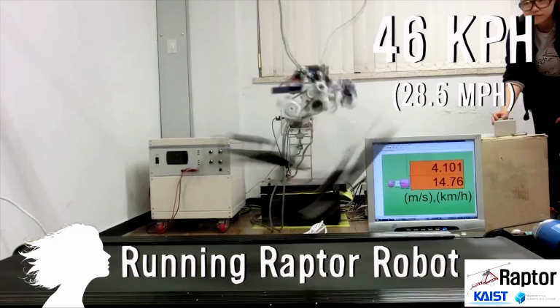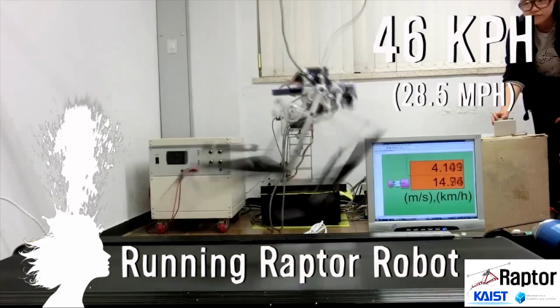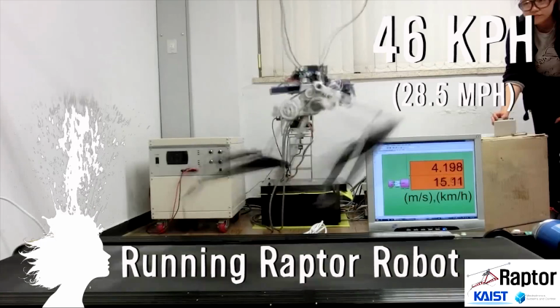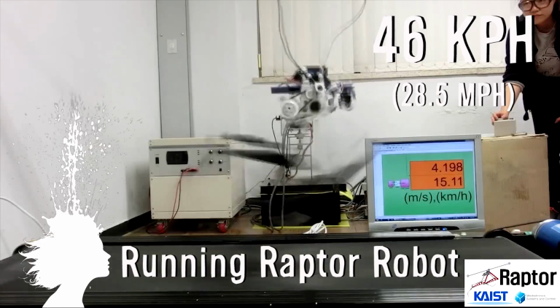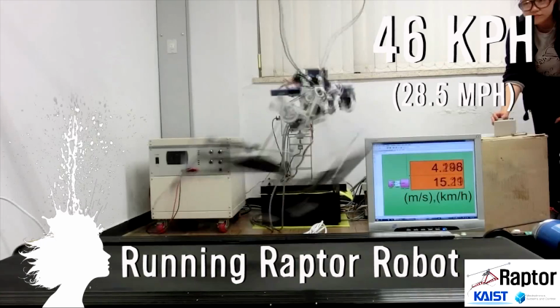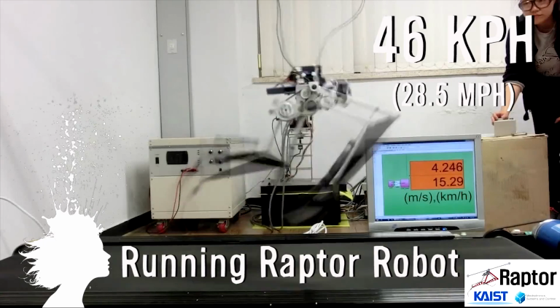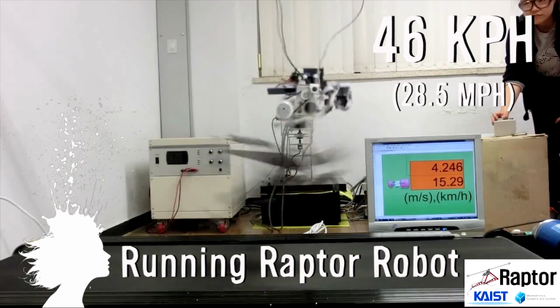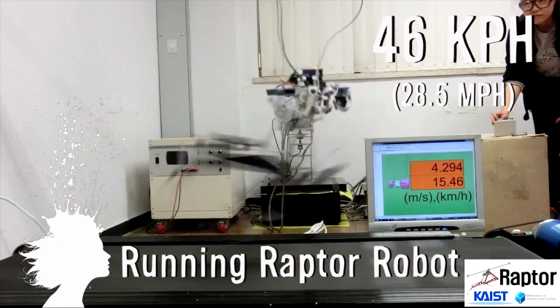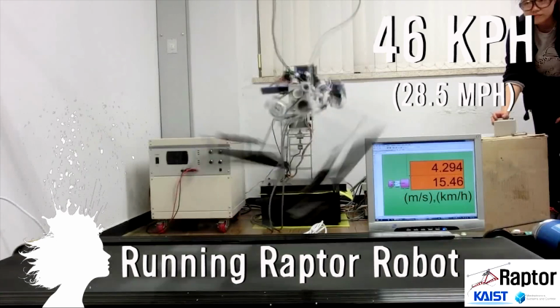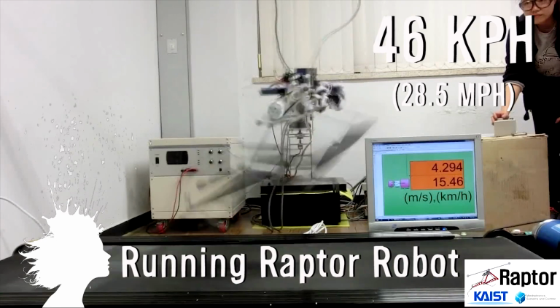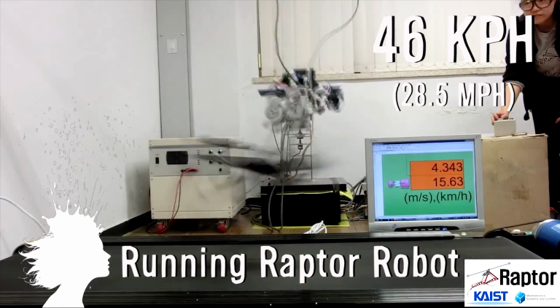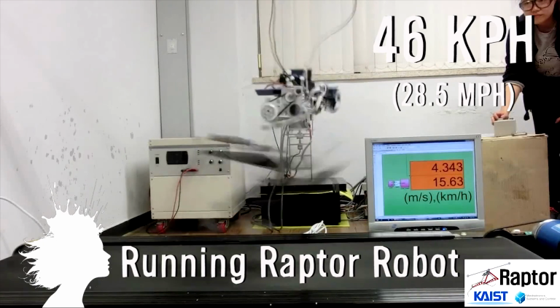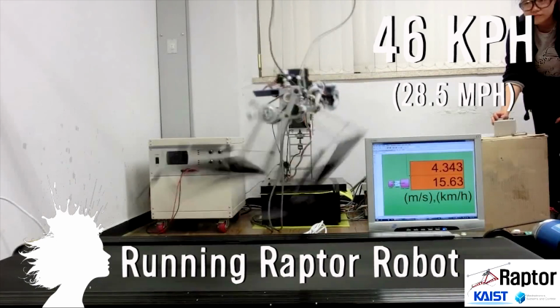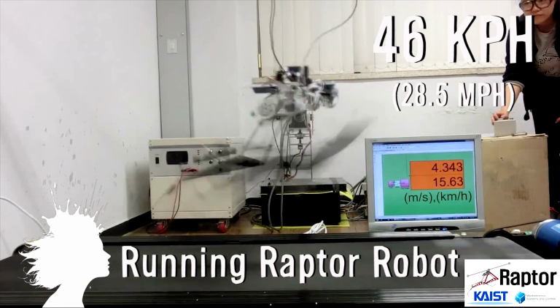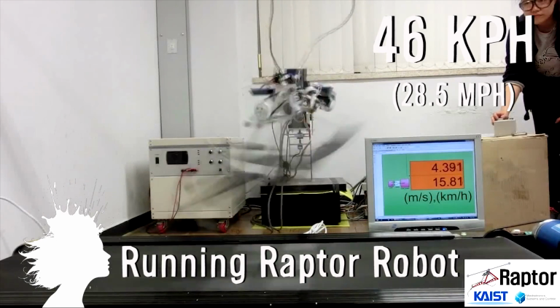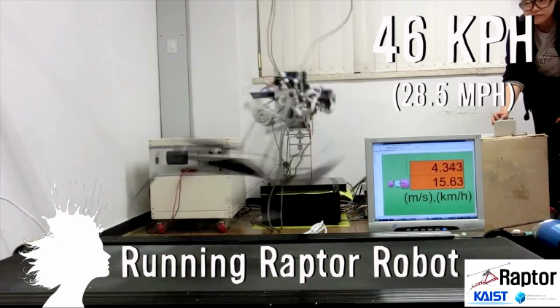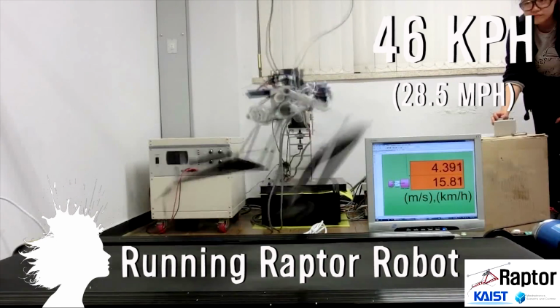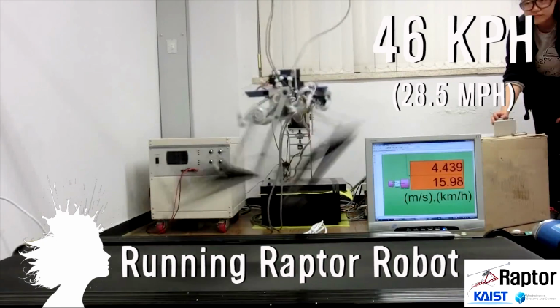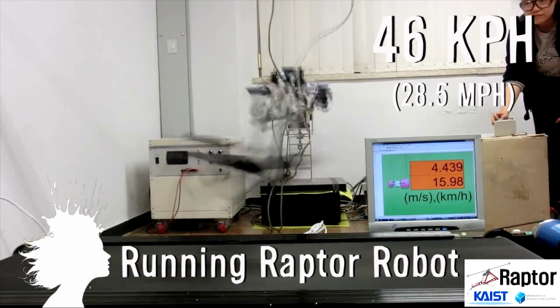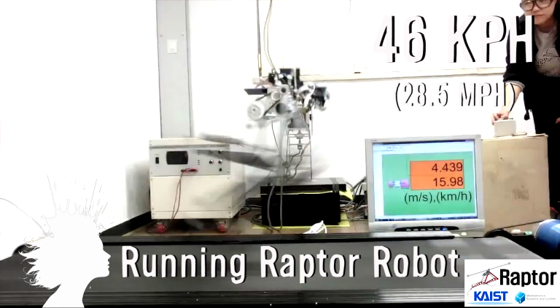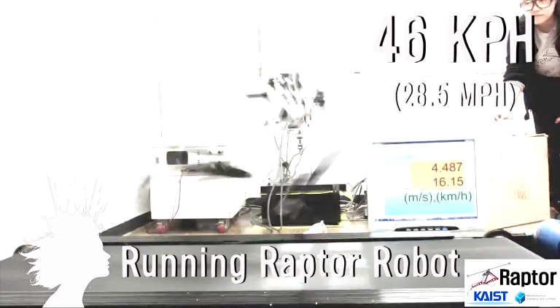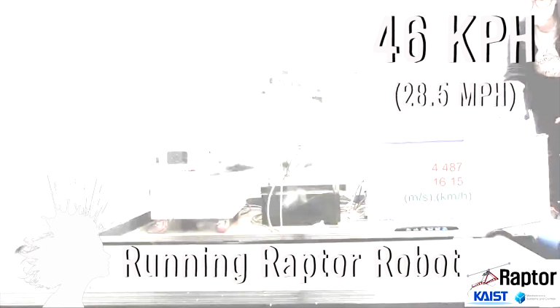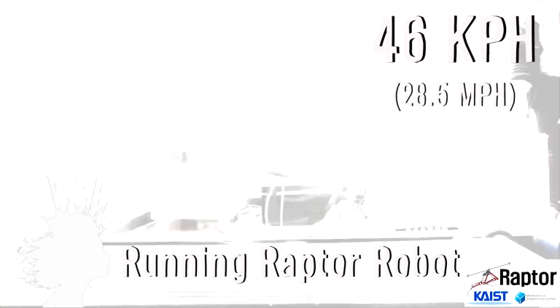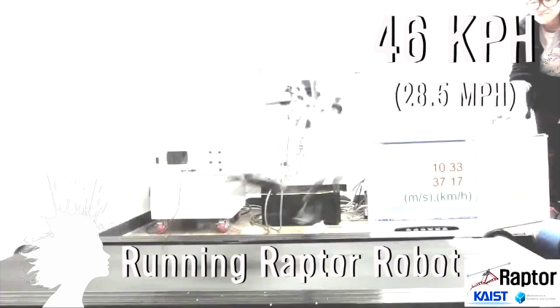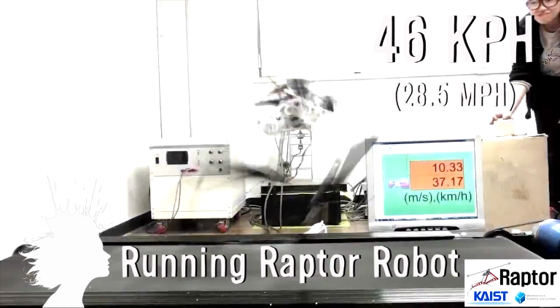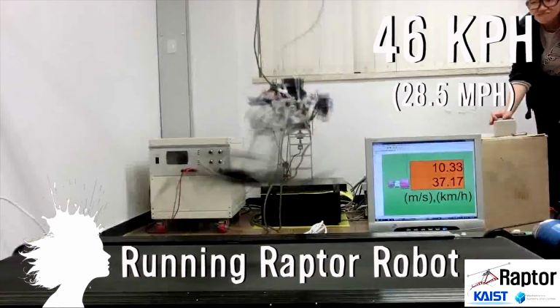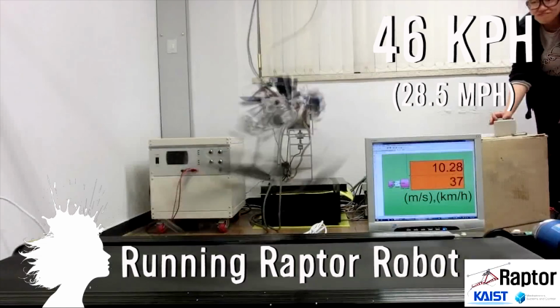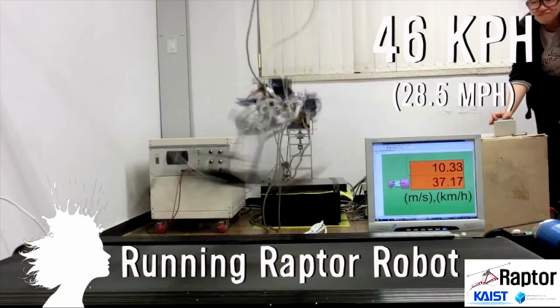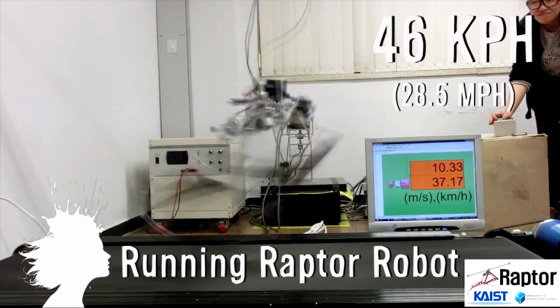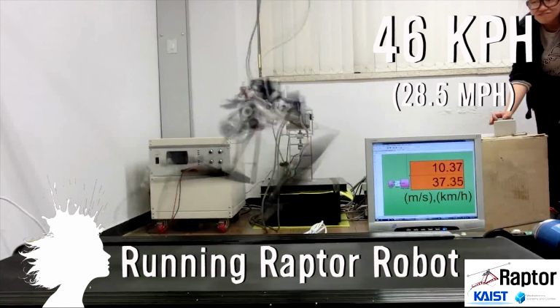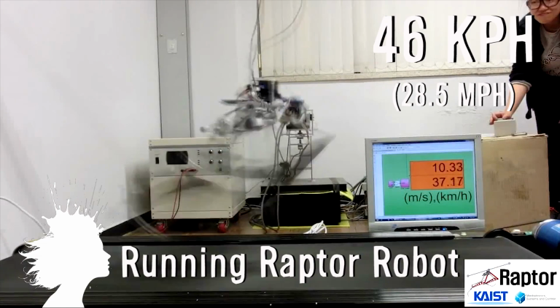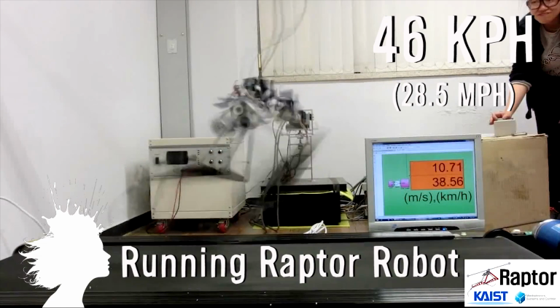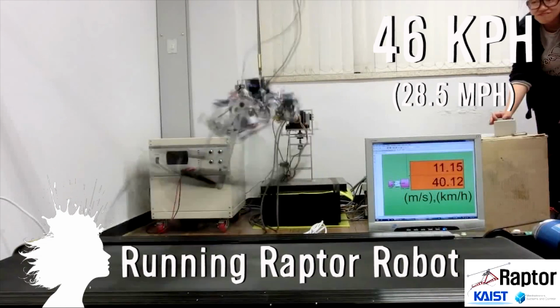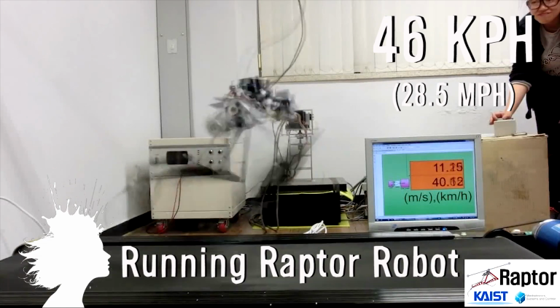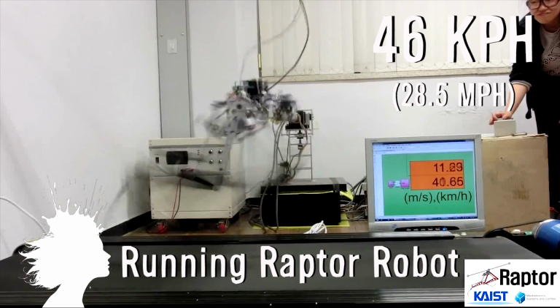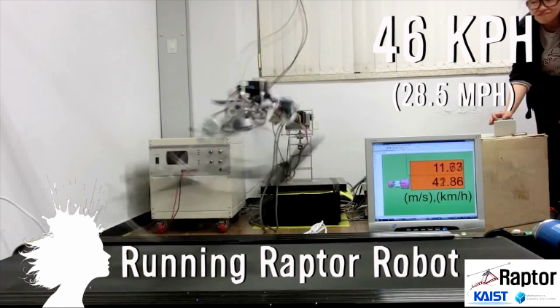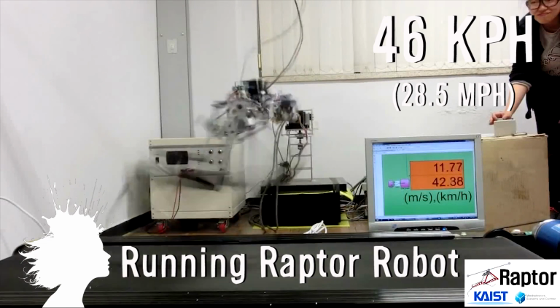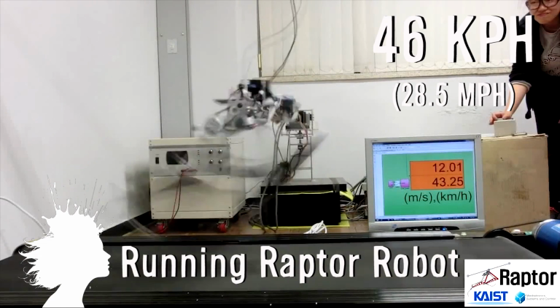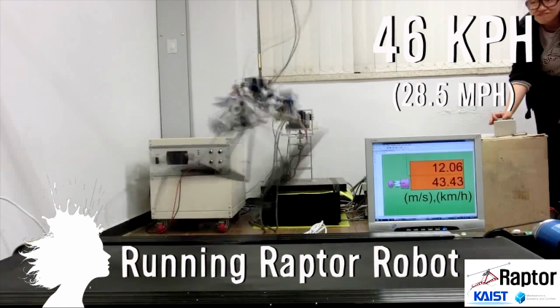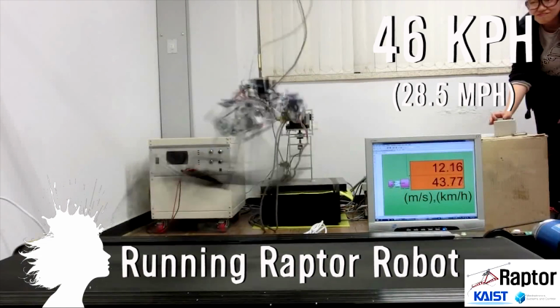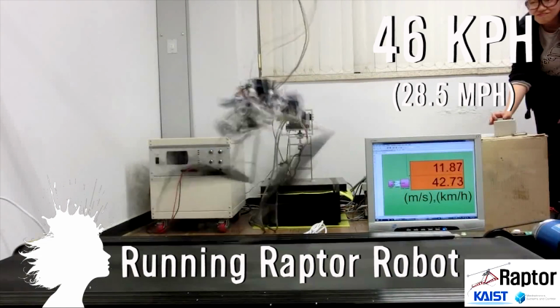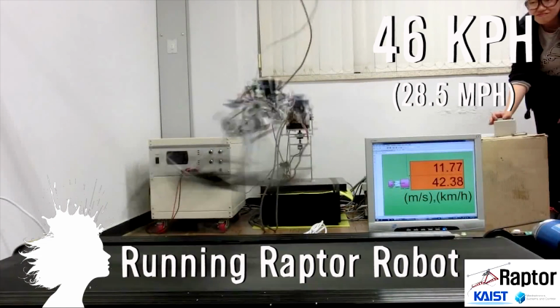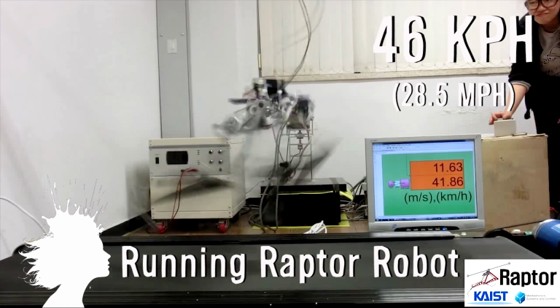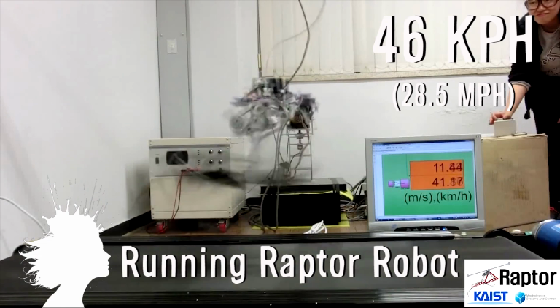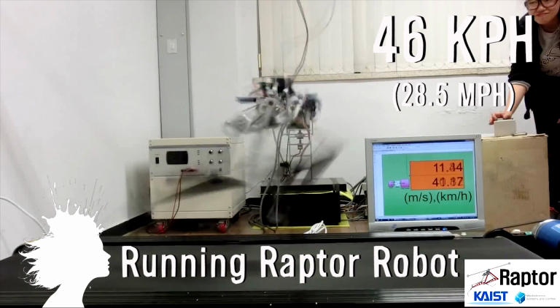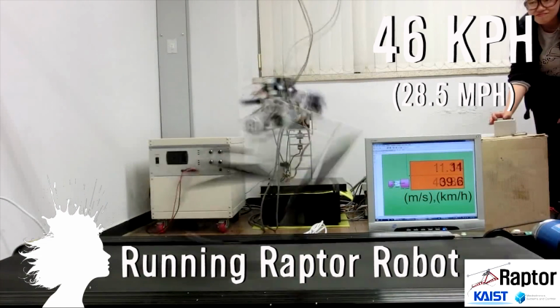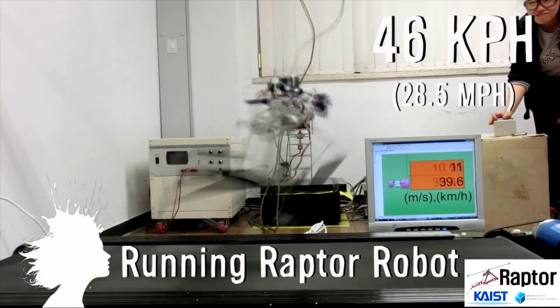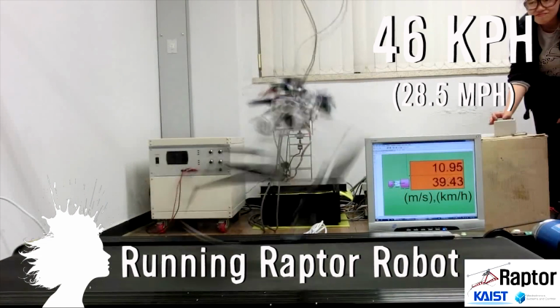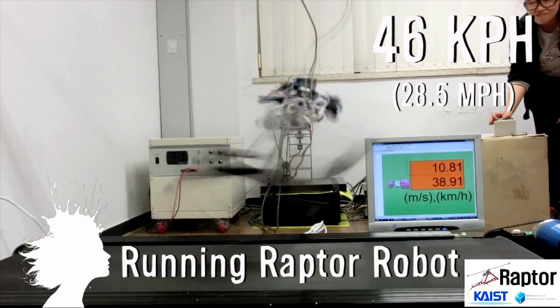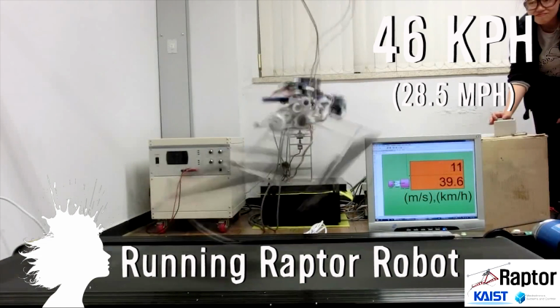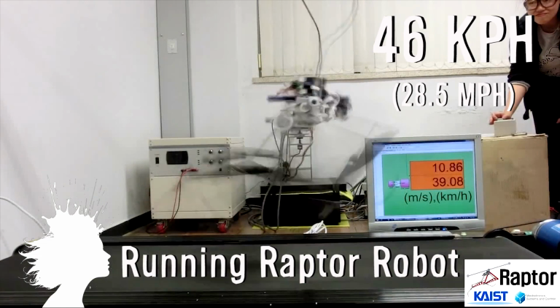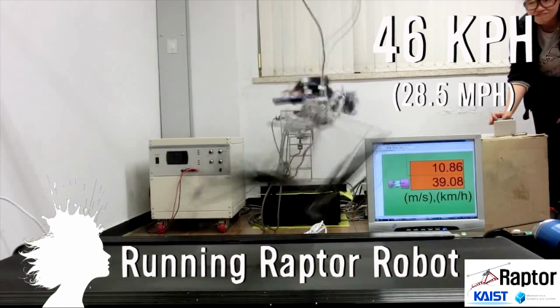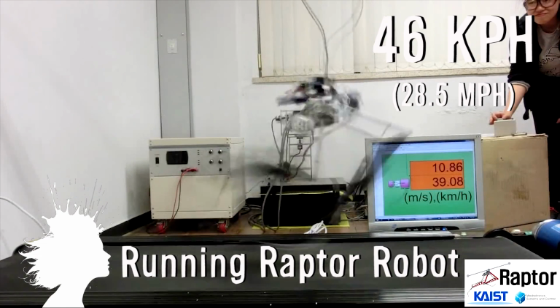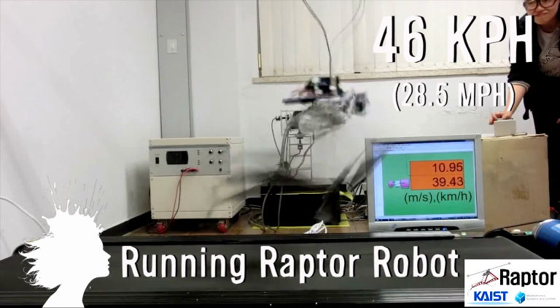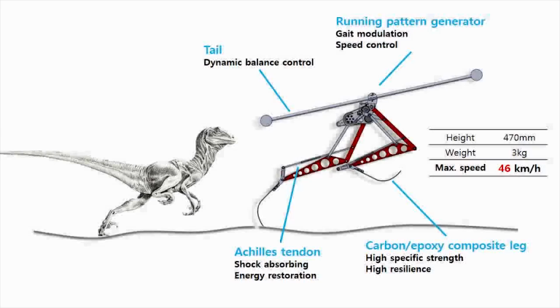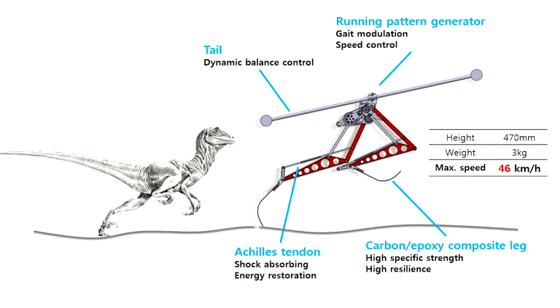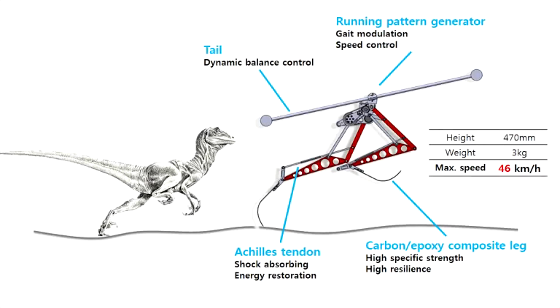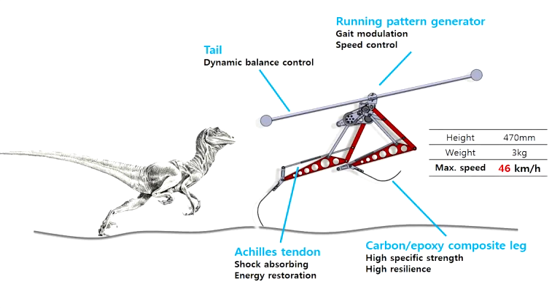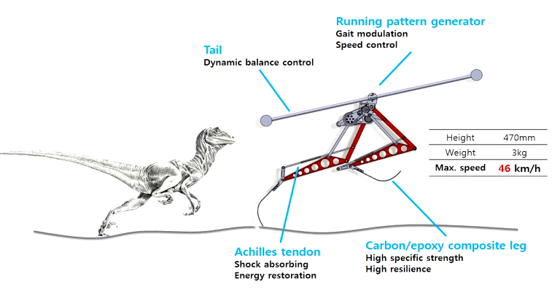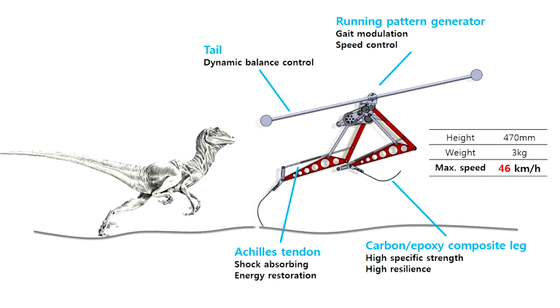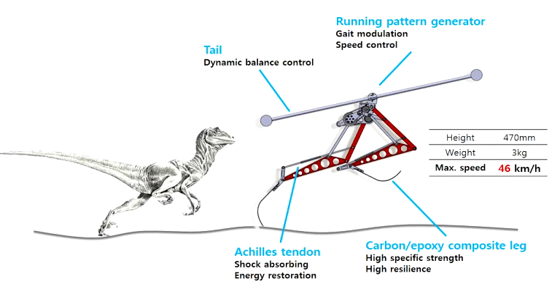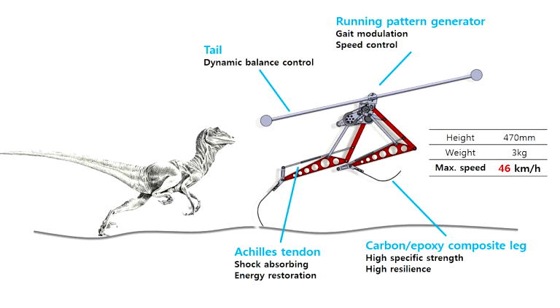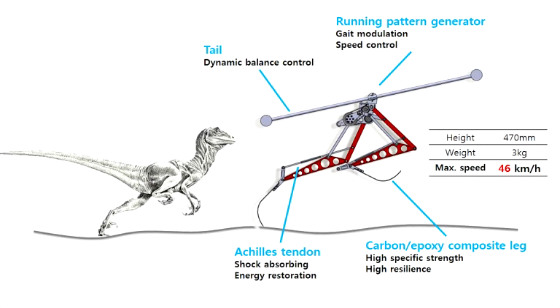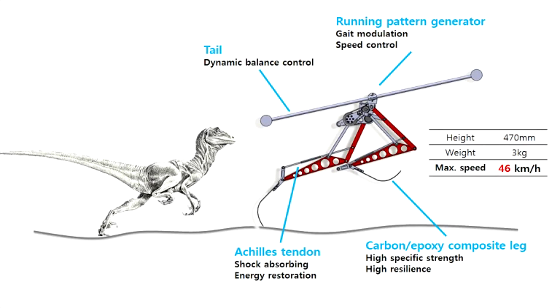This robot from Korea can run 46 kilometers per hour and was inspired by velociraptors.